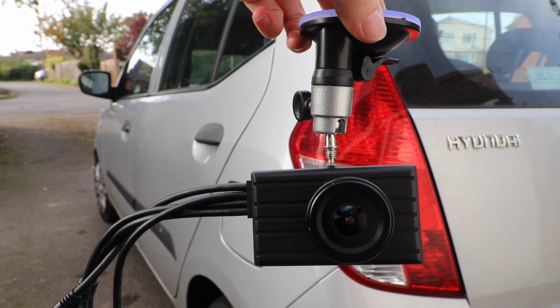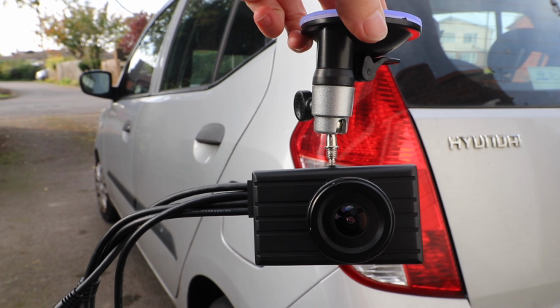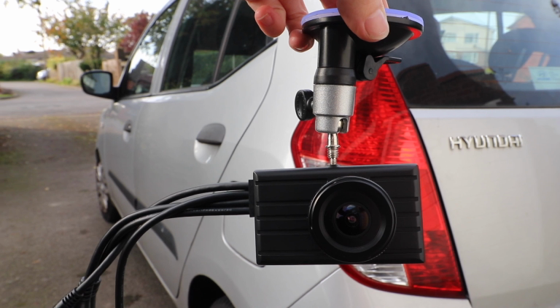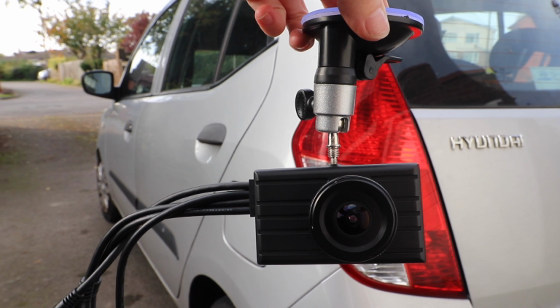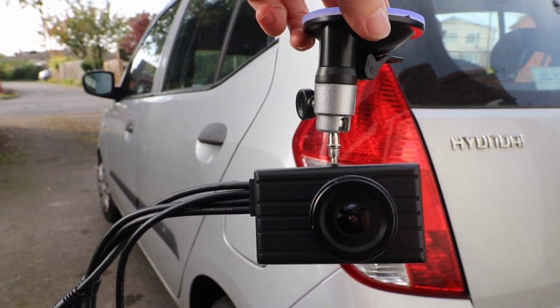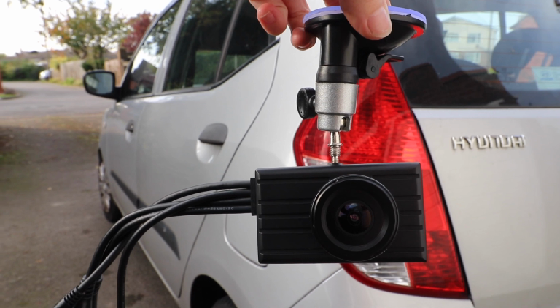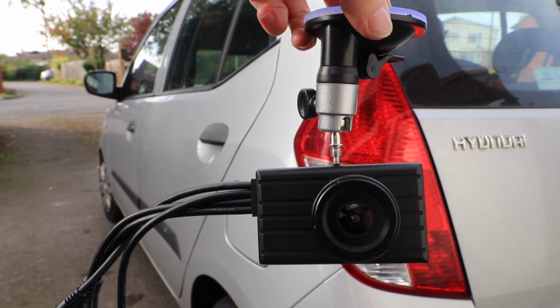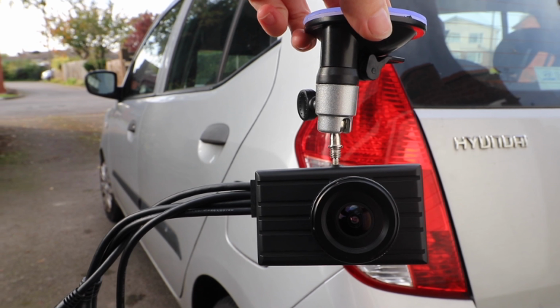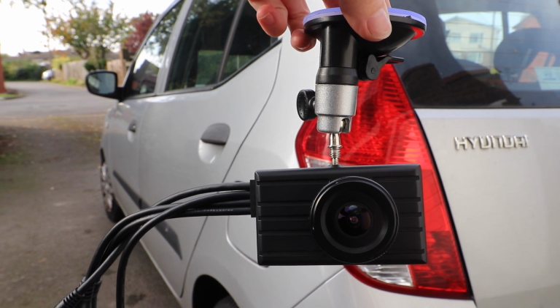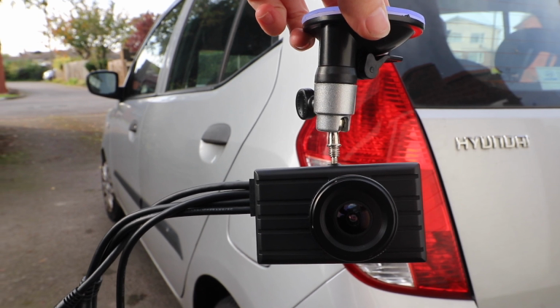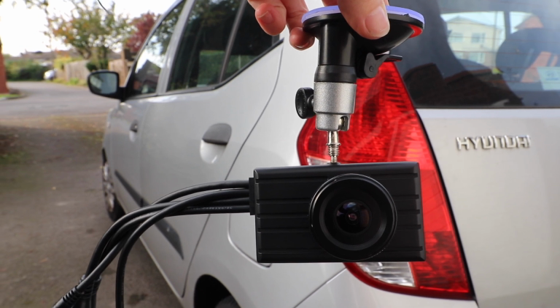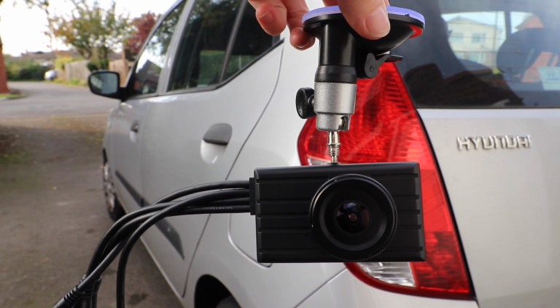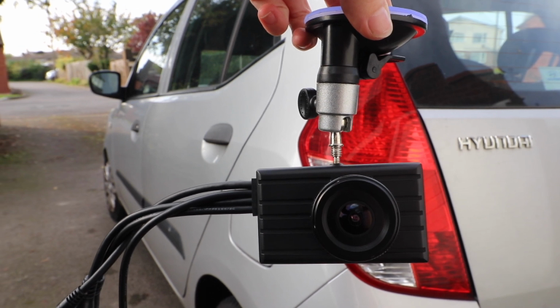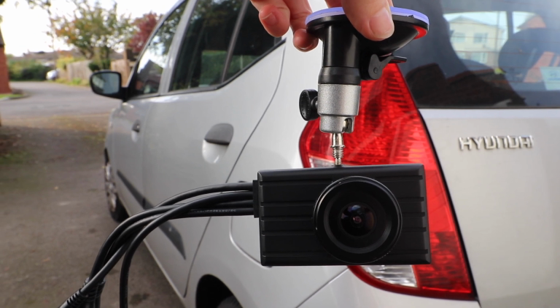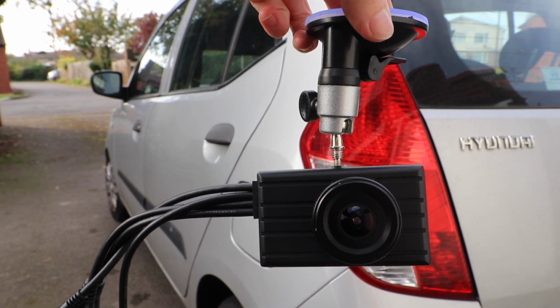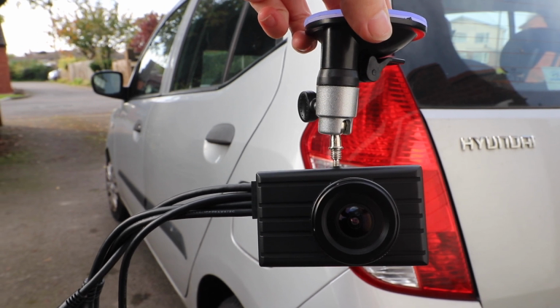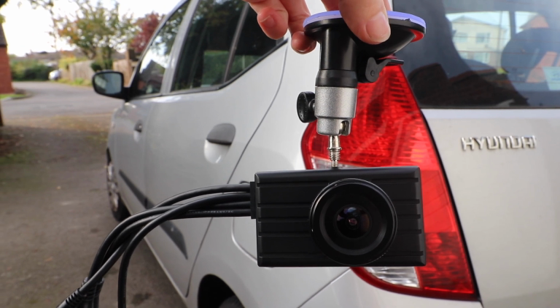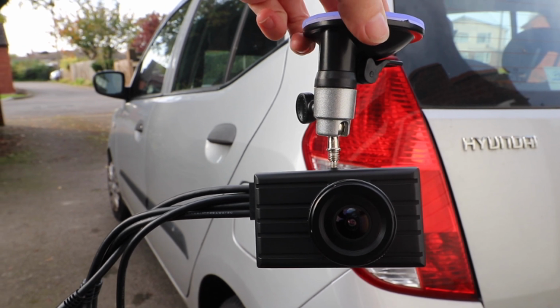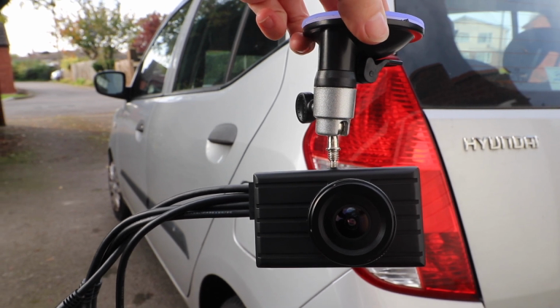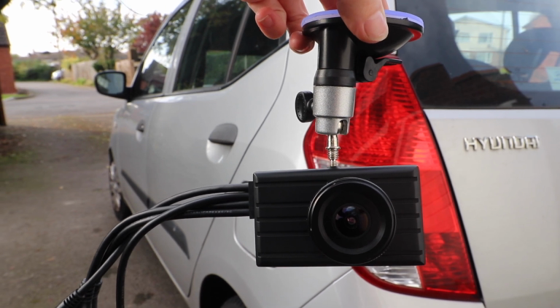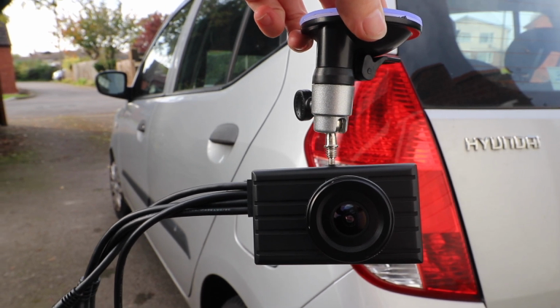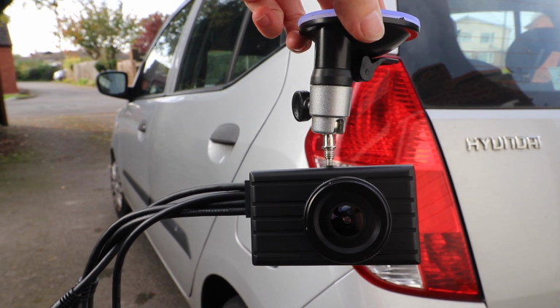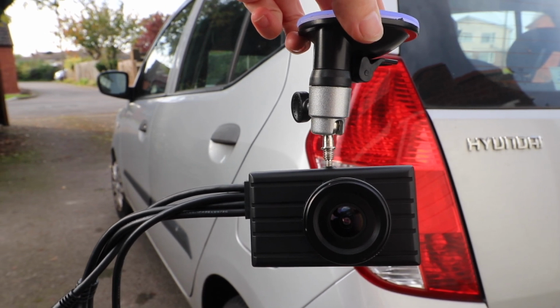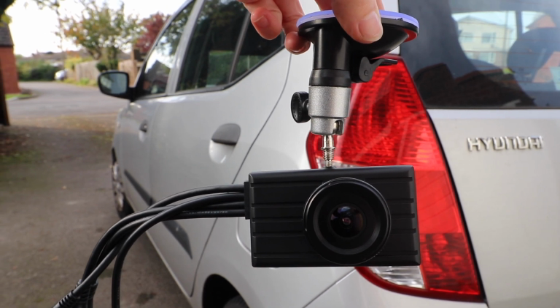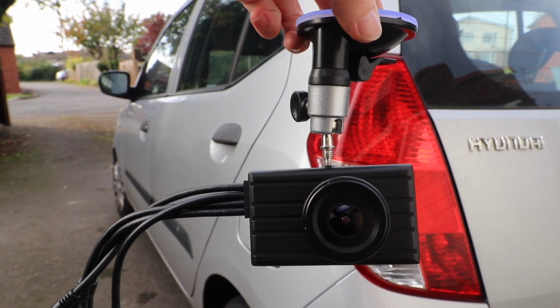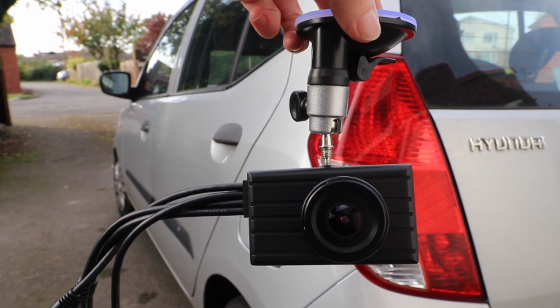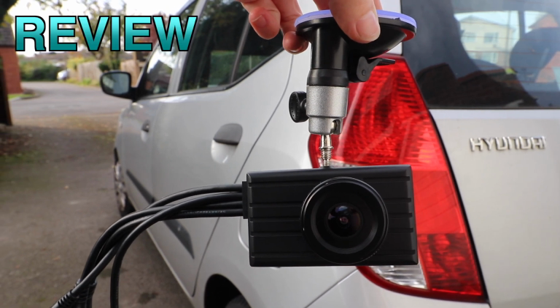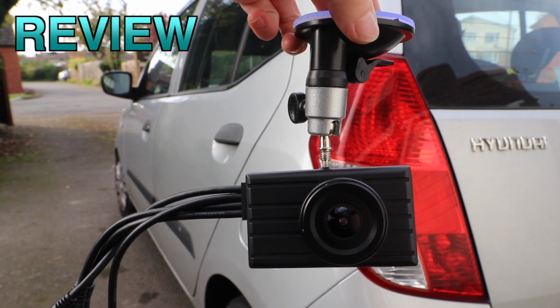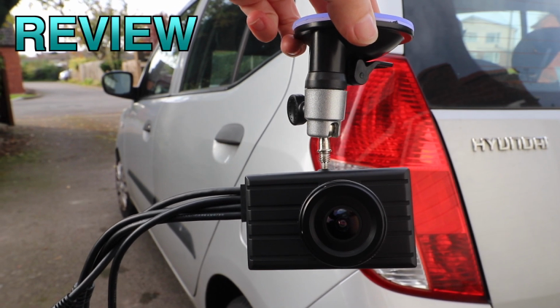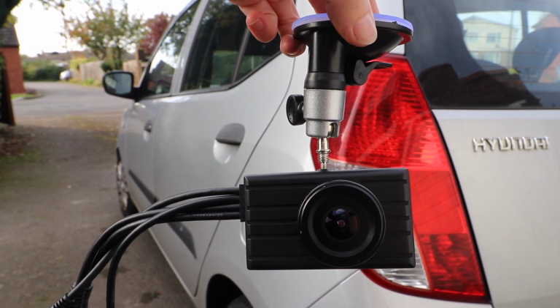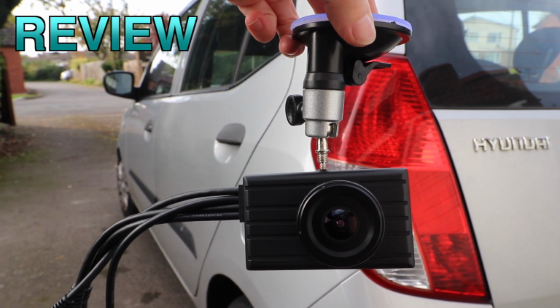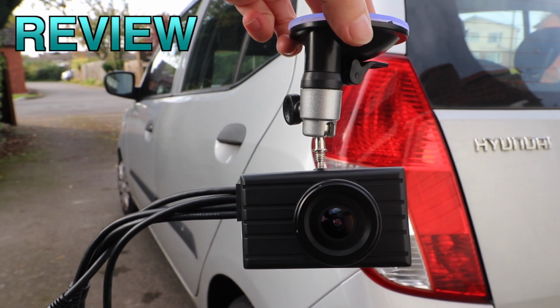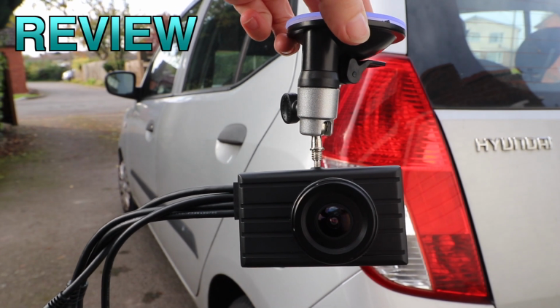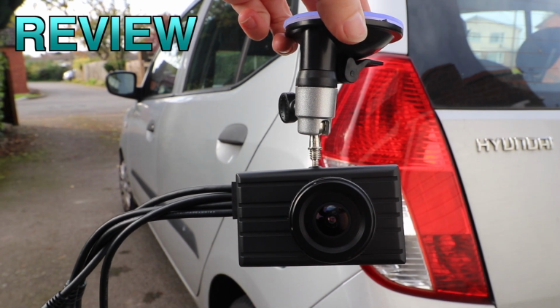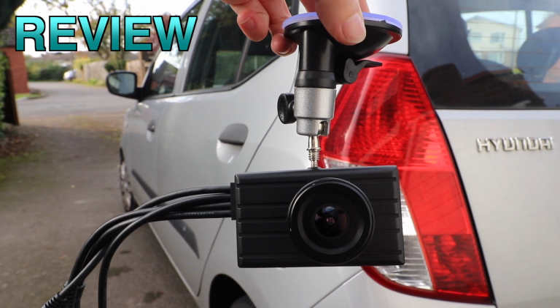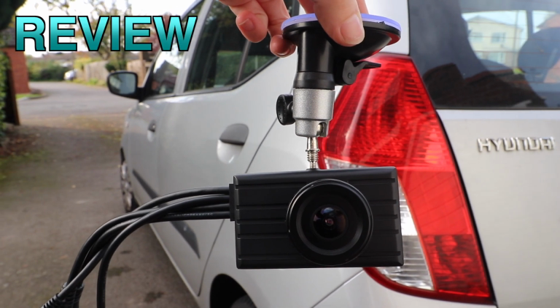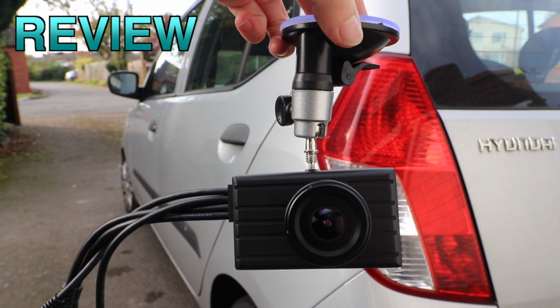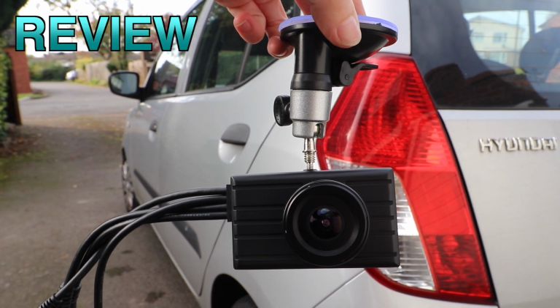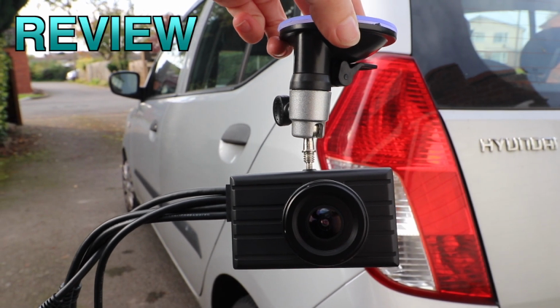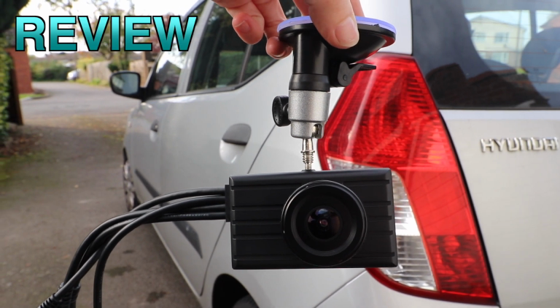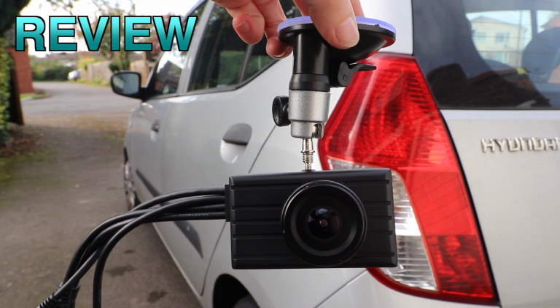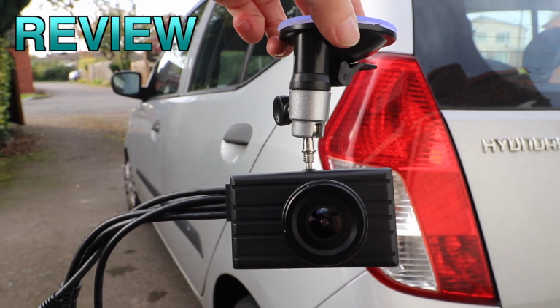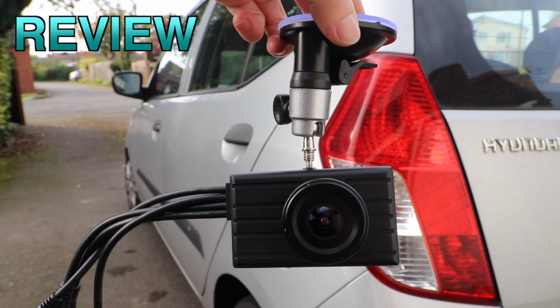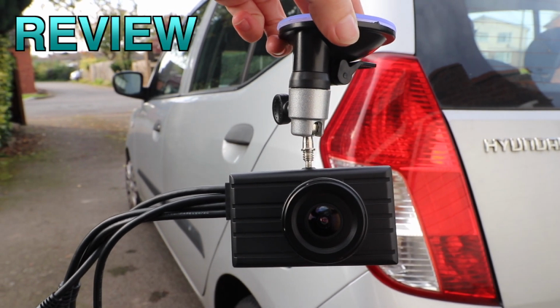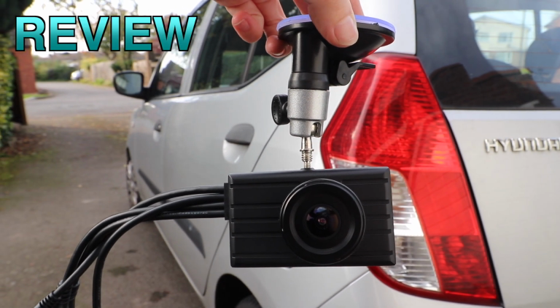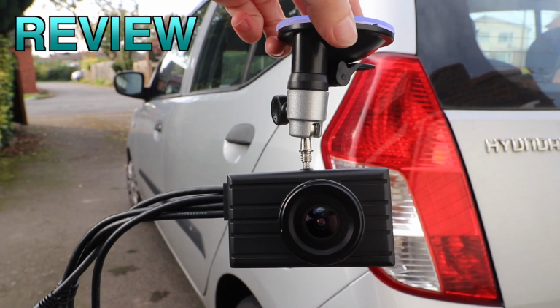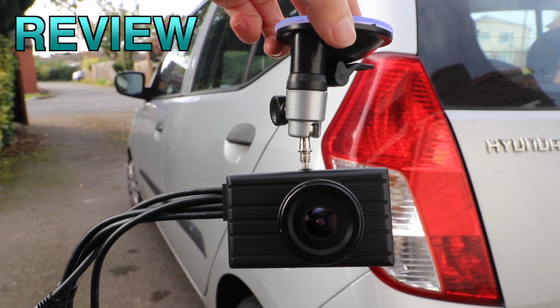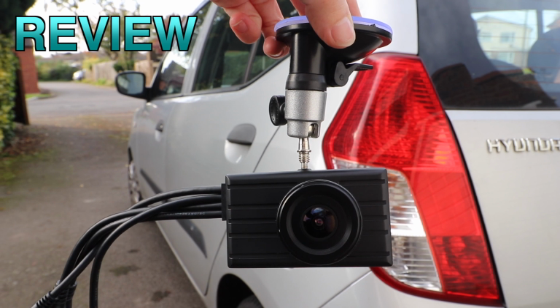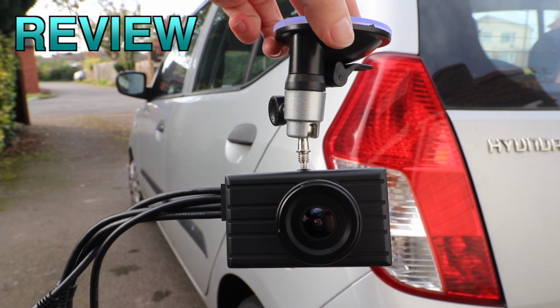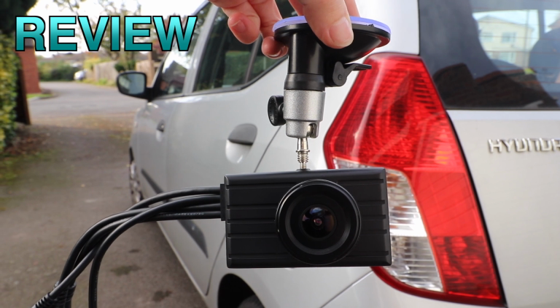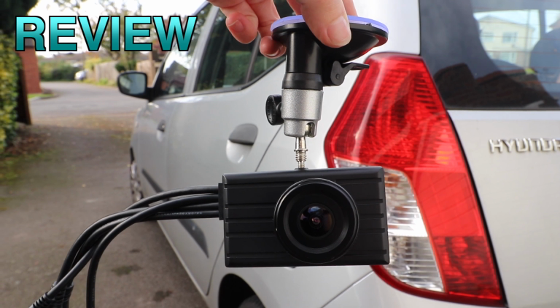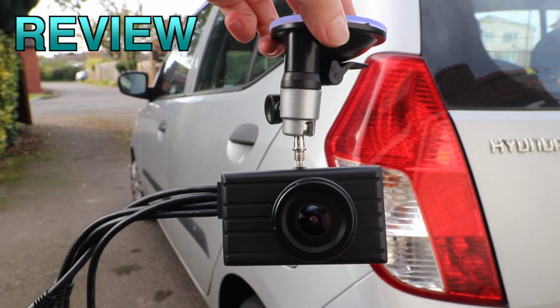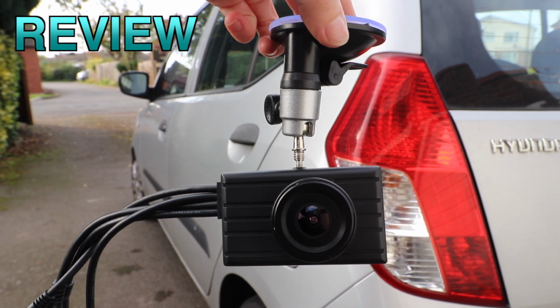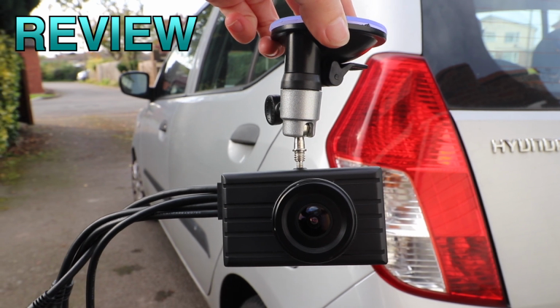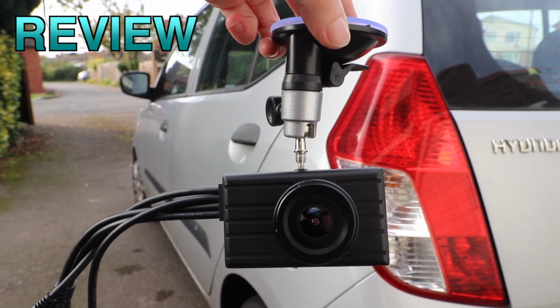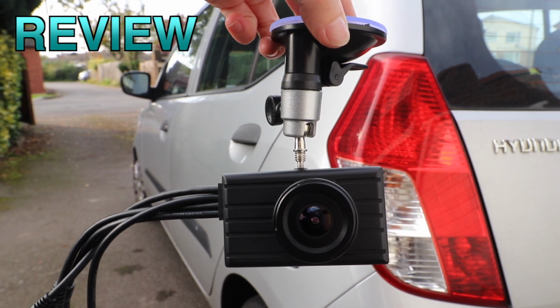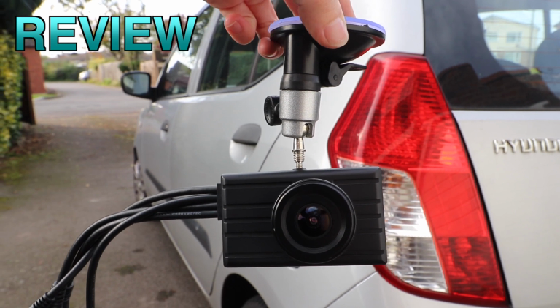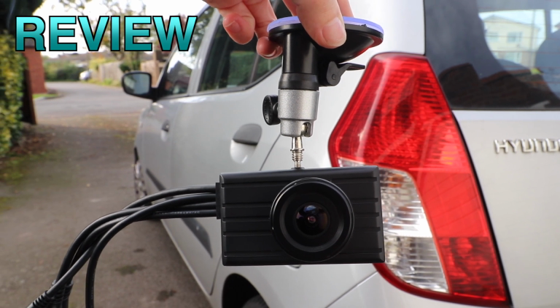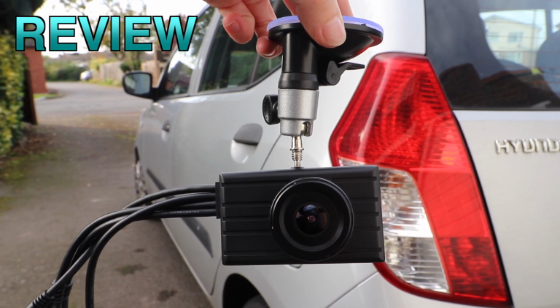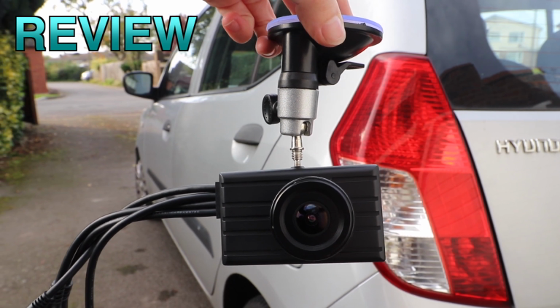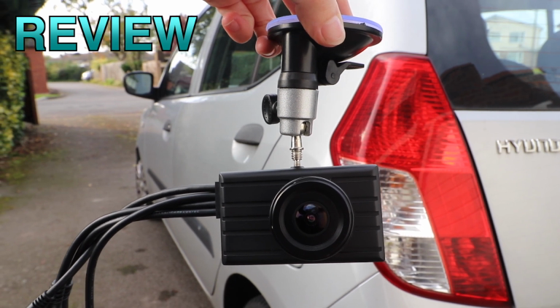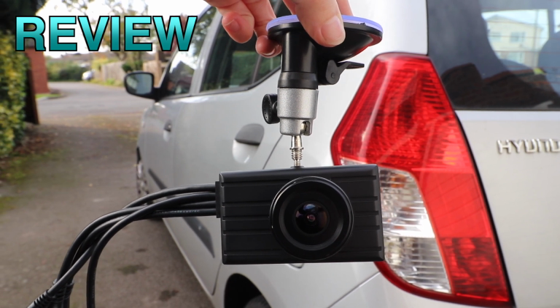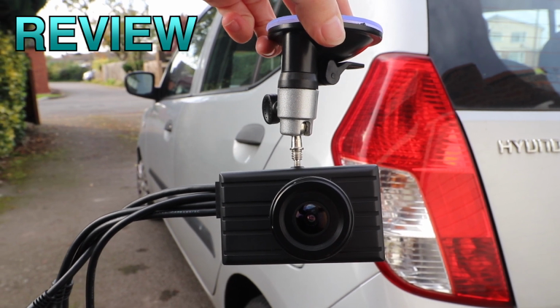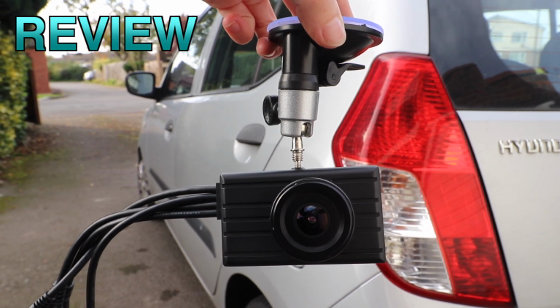Hi everyone, welcome back to my channel. I'm Anna and in this video I'm going to be reviewing the ViceToe dash cam and backup camera set.